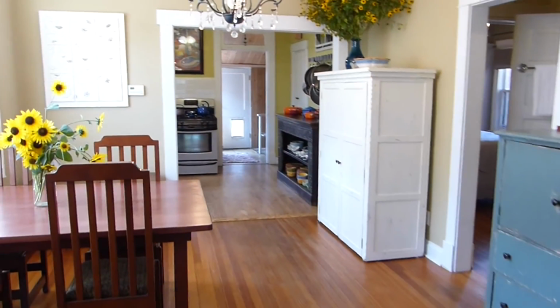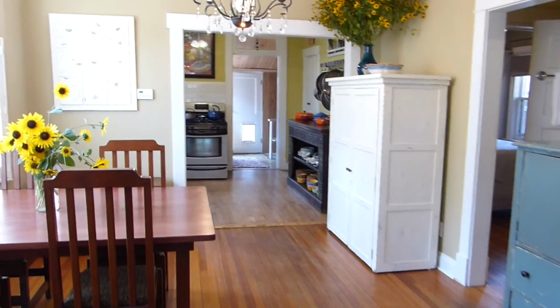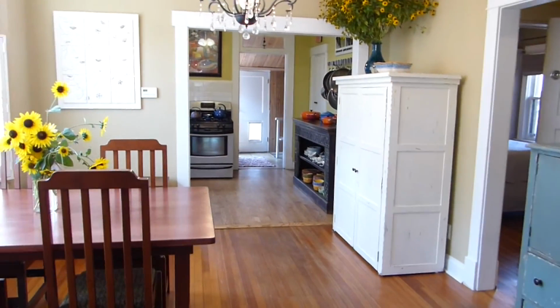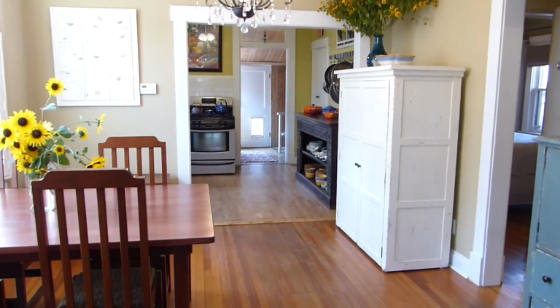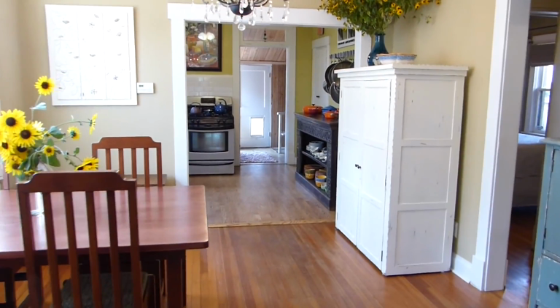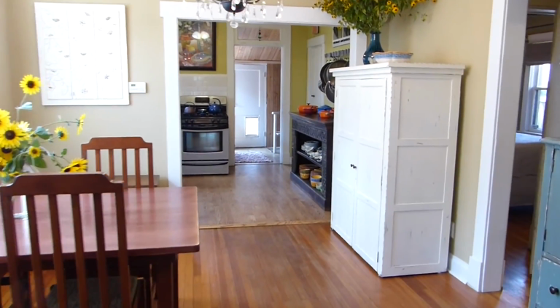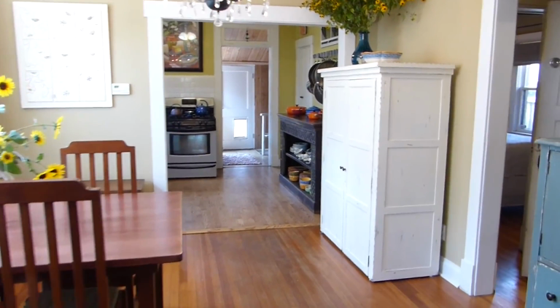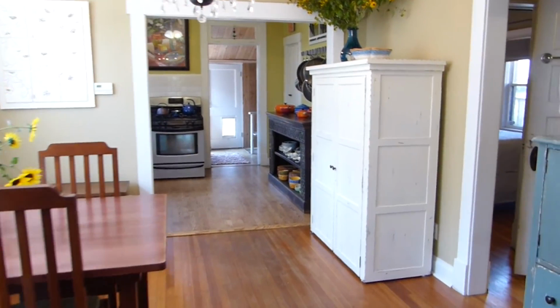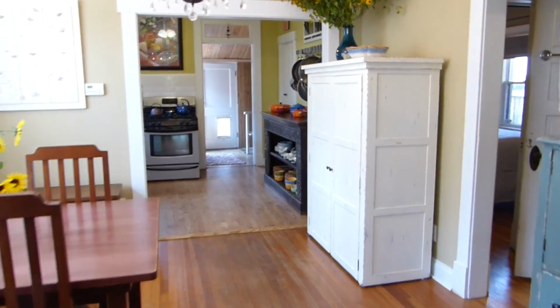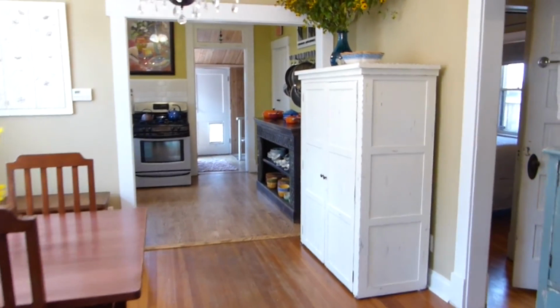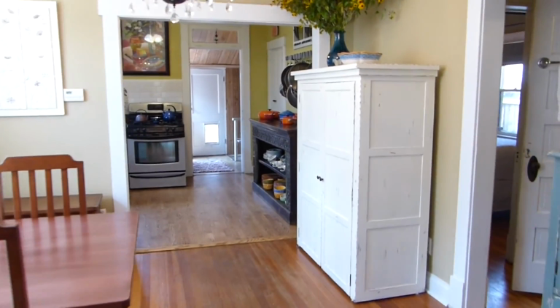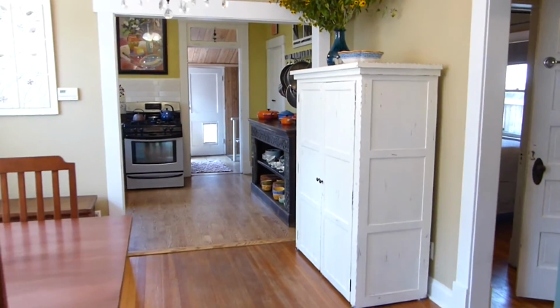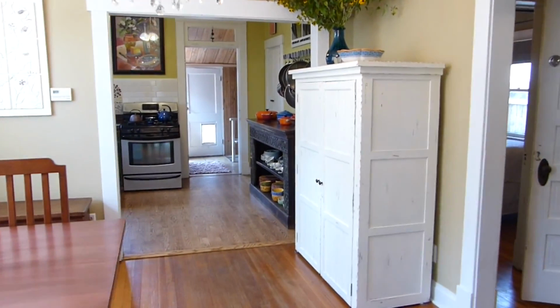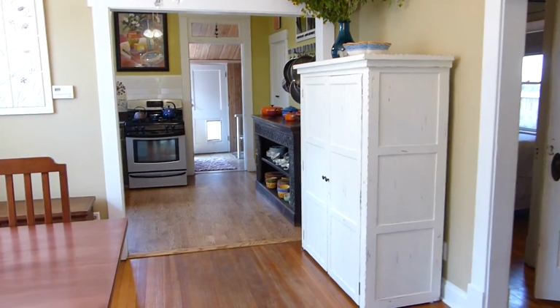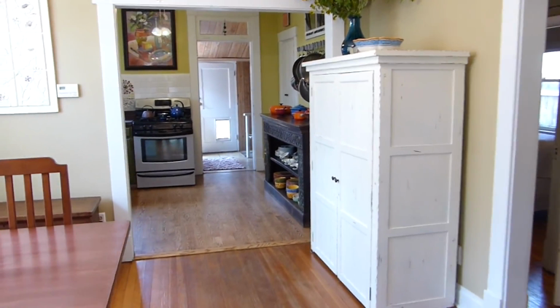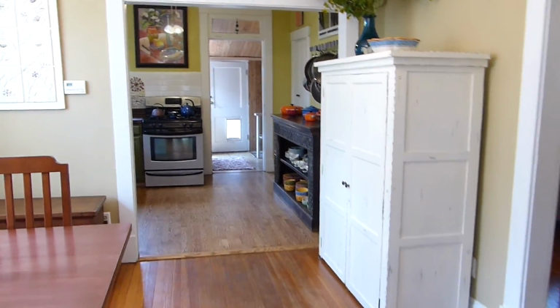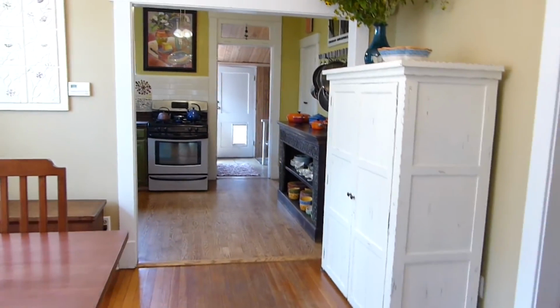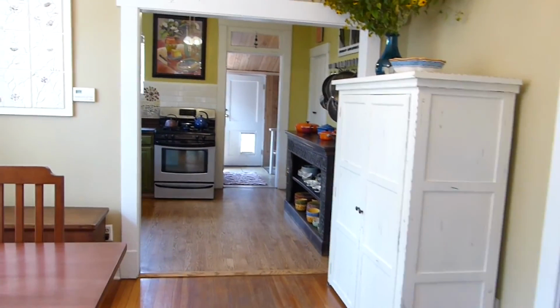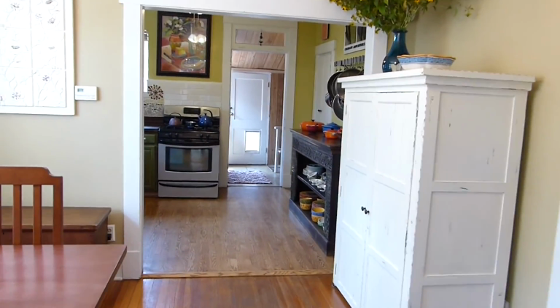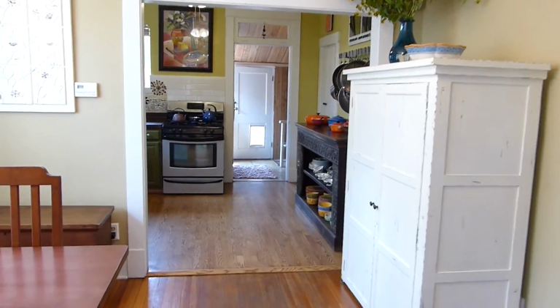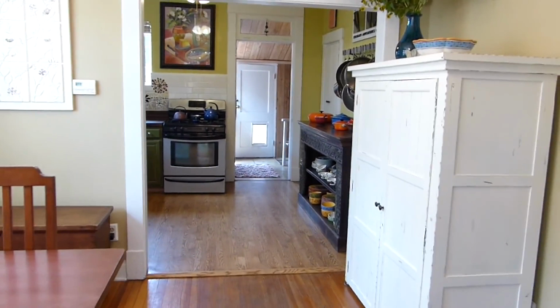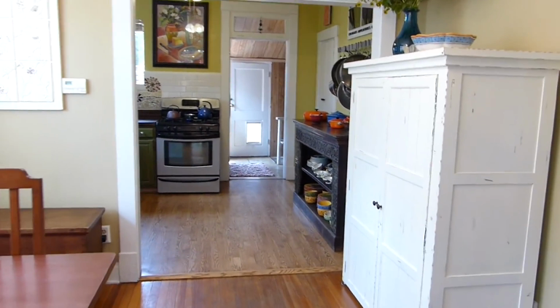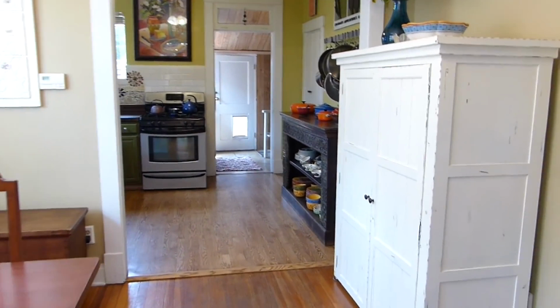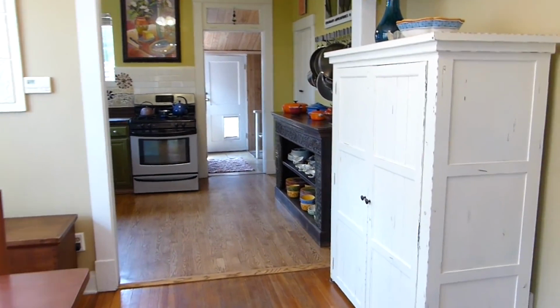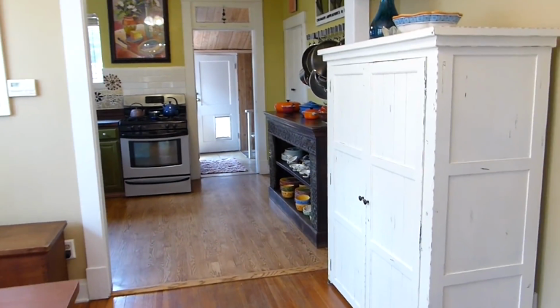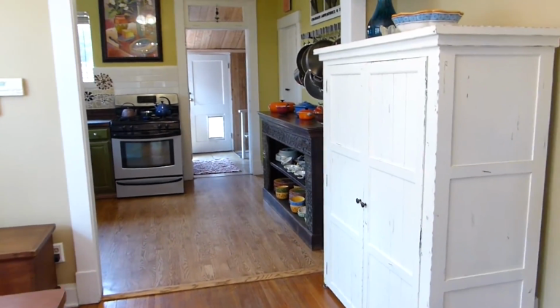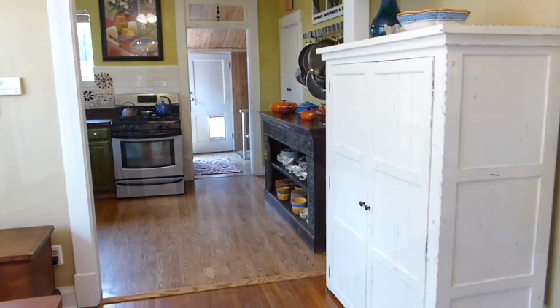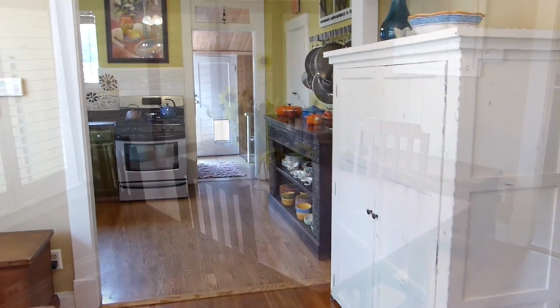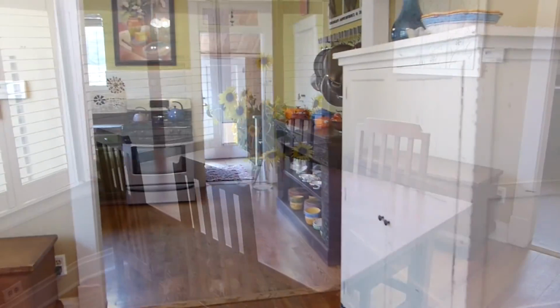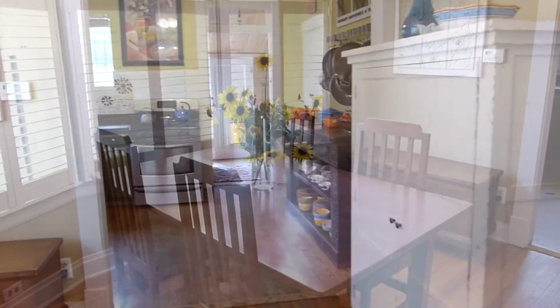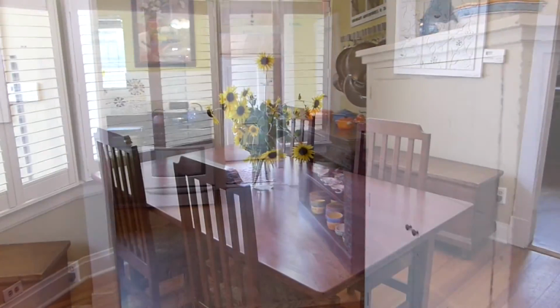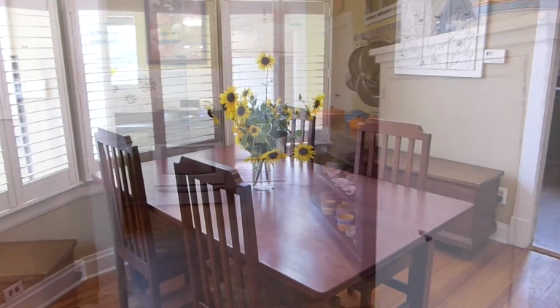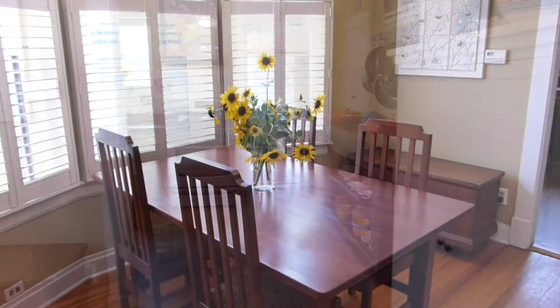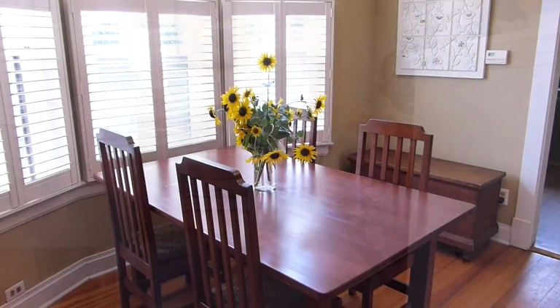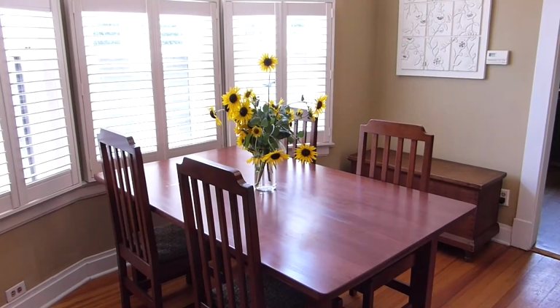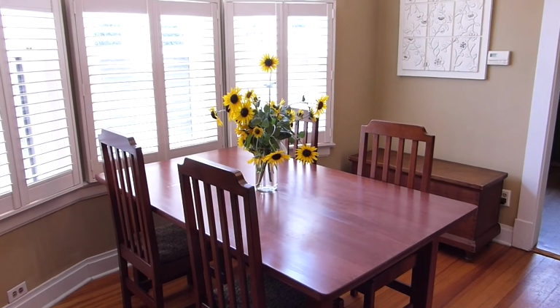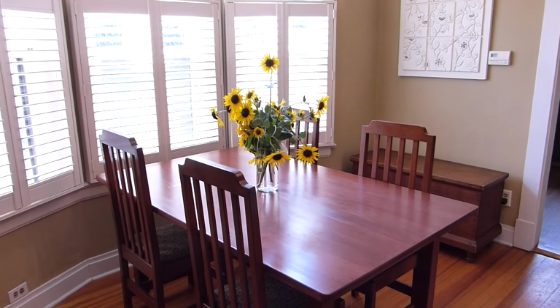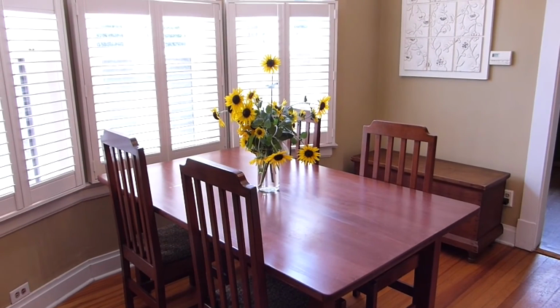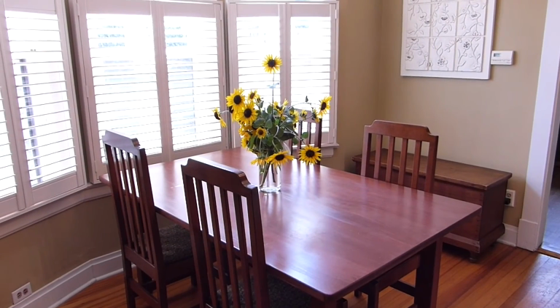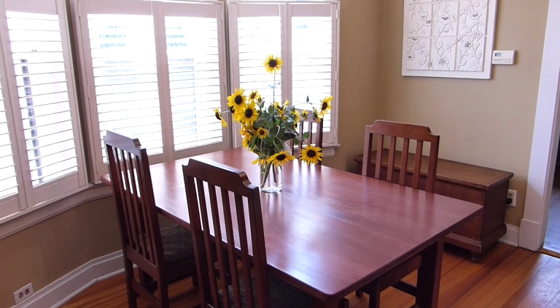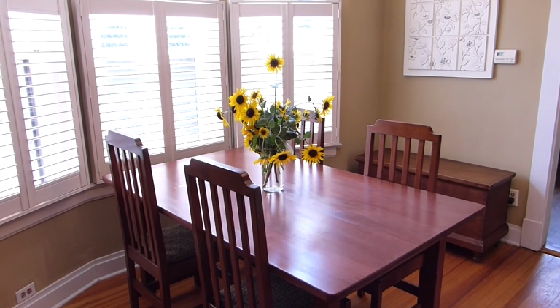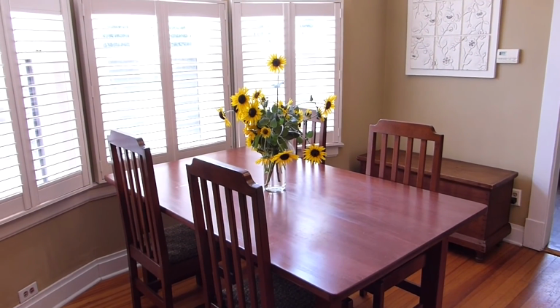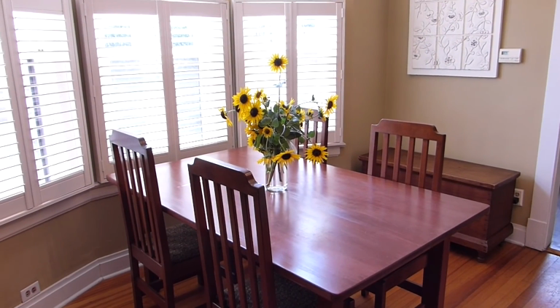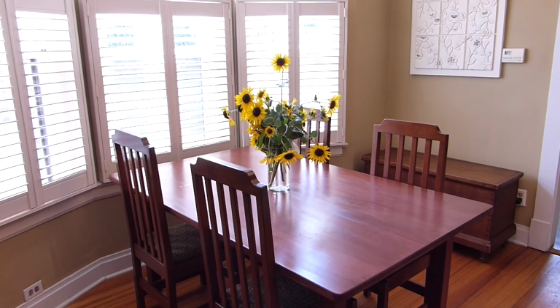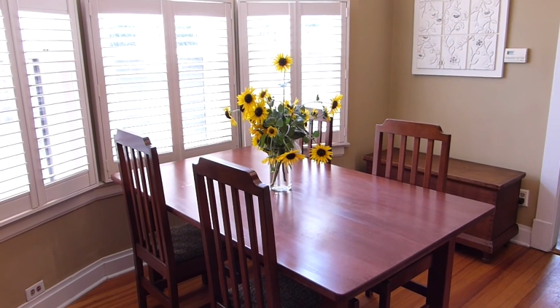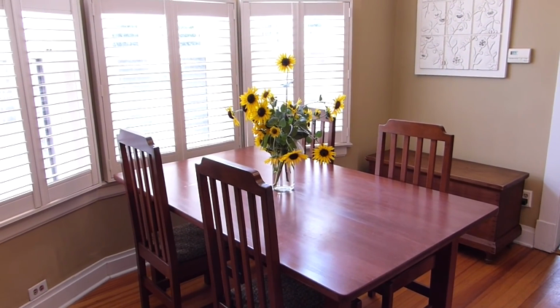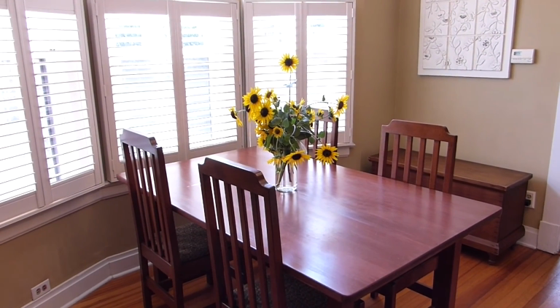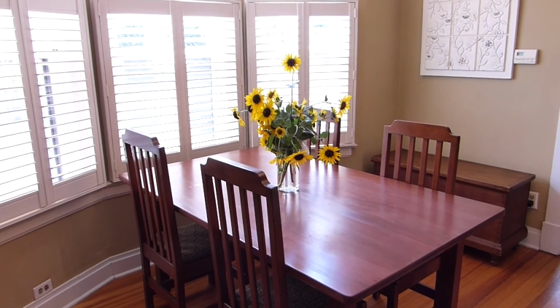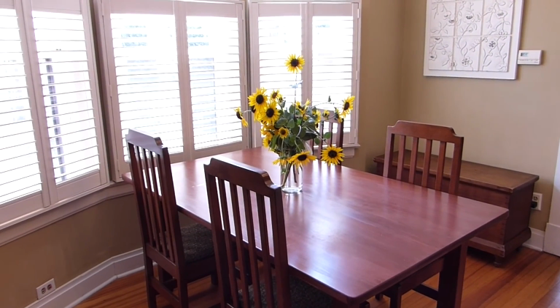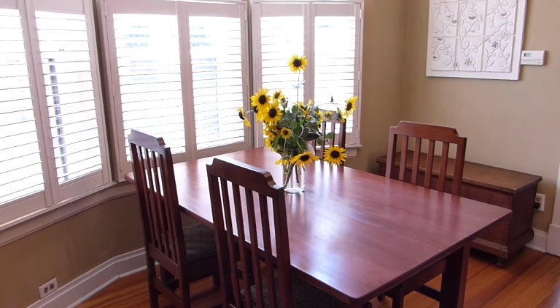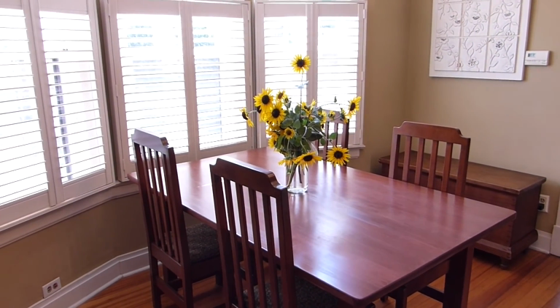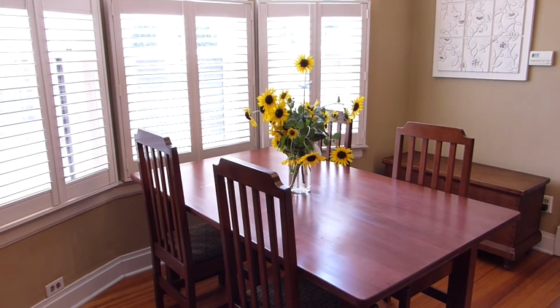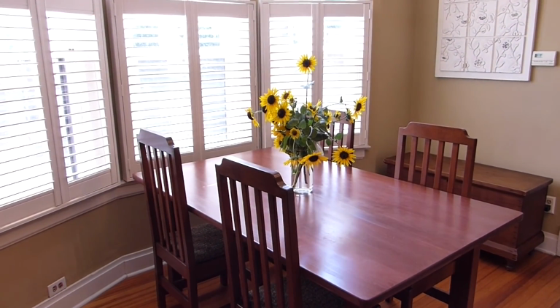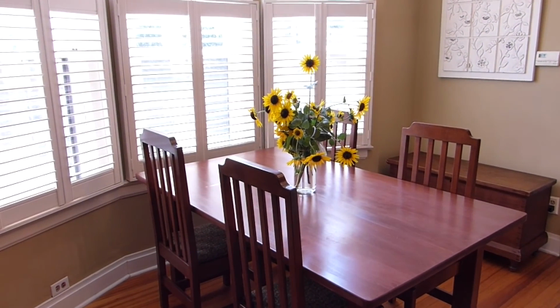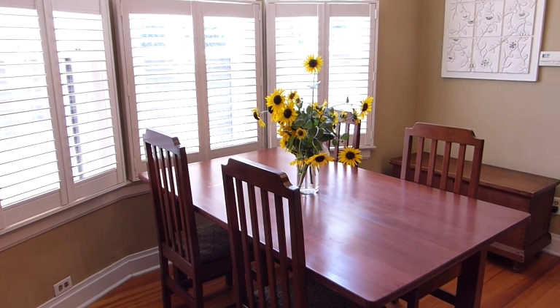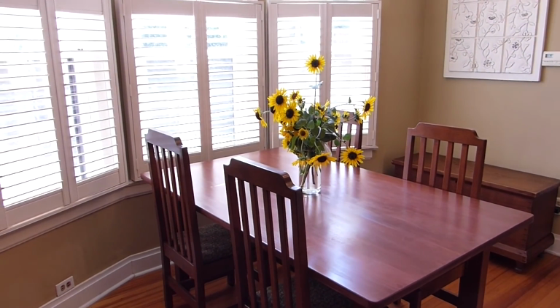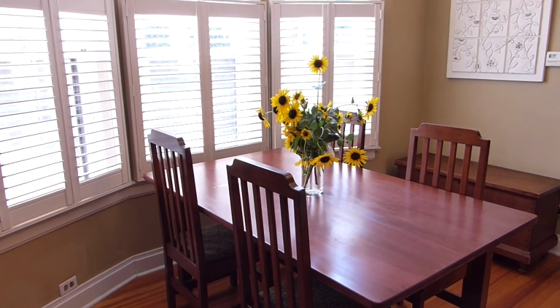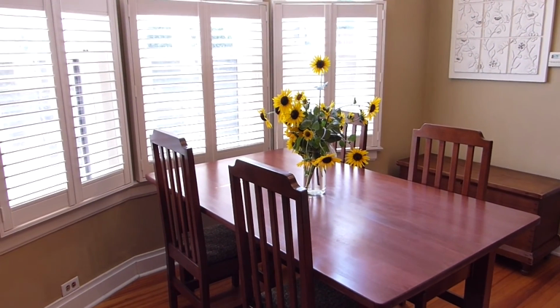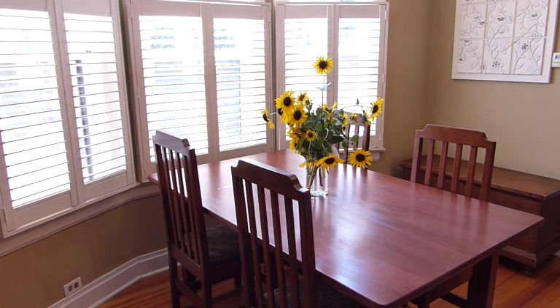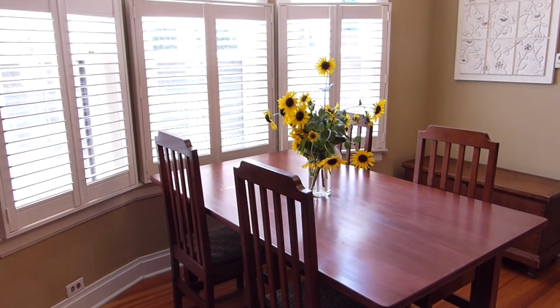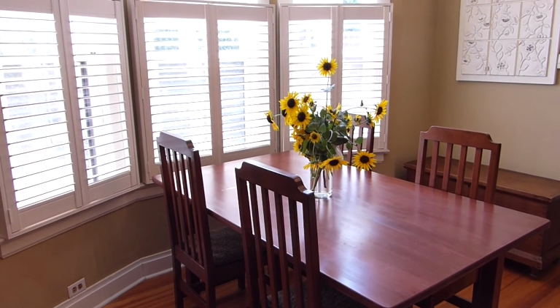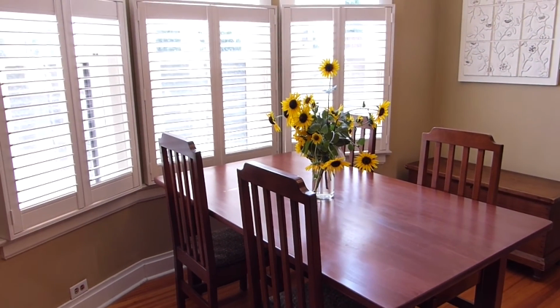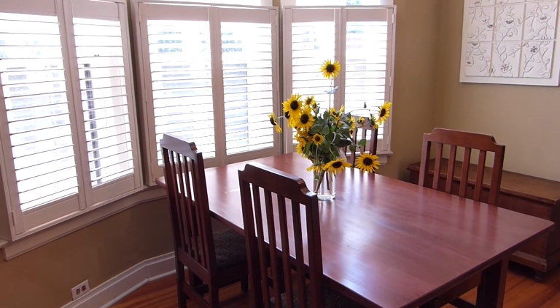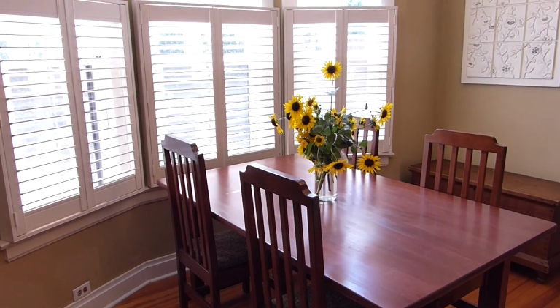The large living and dining spaces with custom plantation shutters and light fixtures are perfectly sized for everyday living and entertaining.